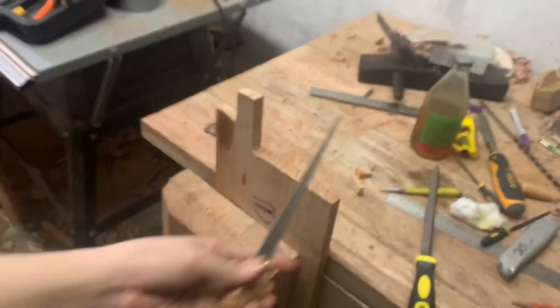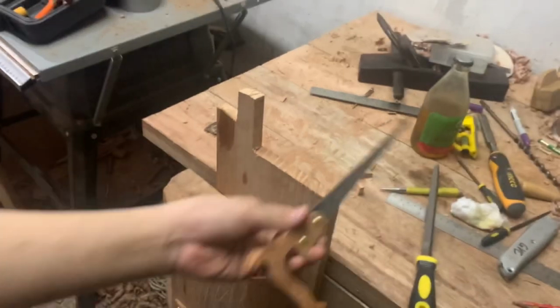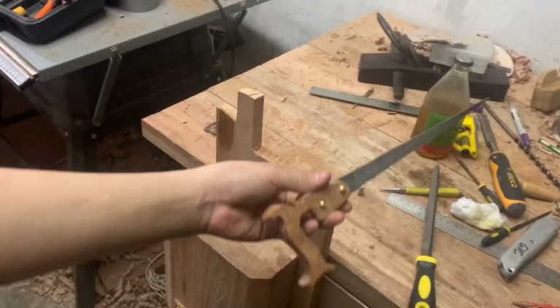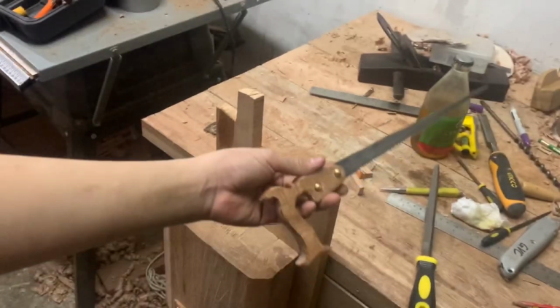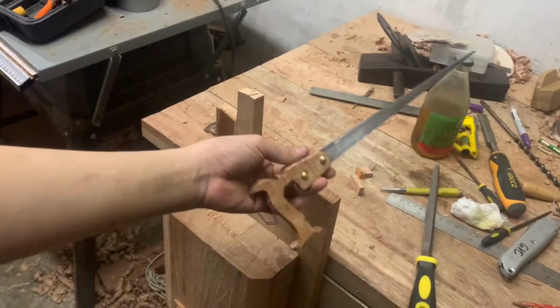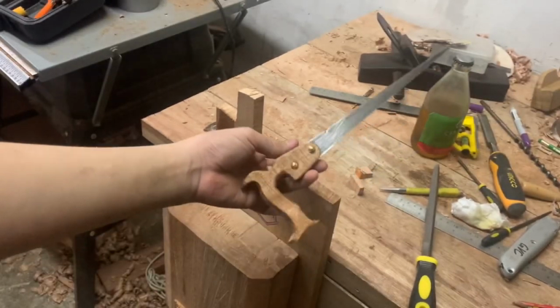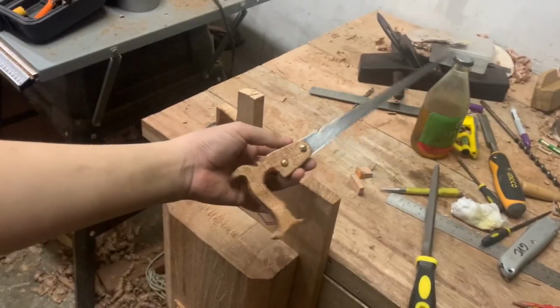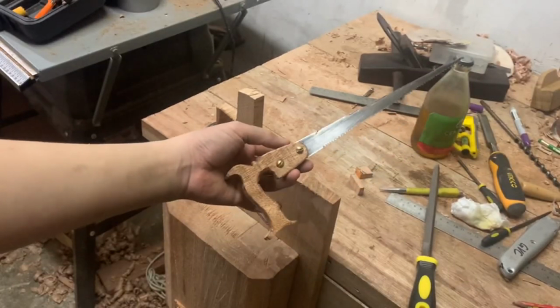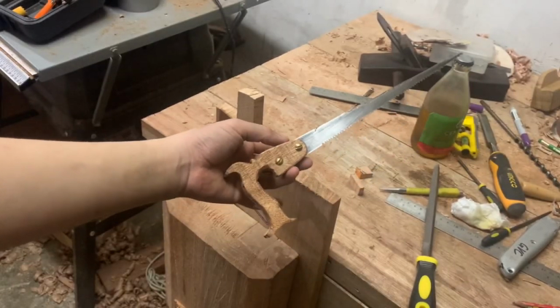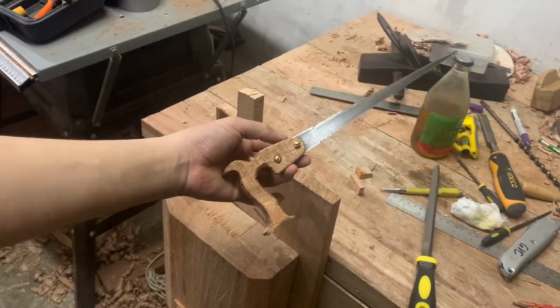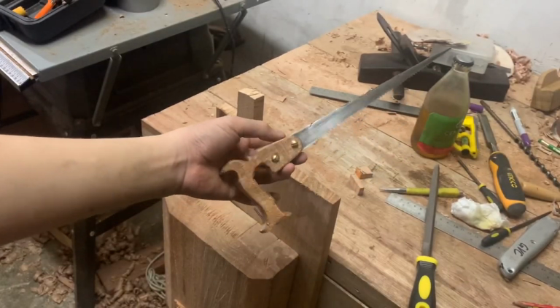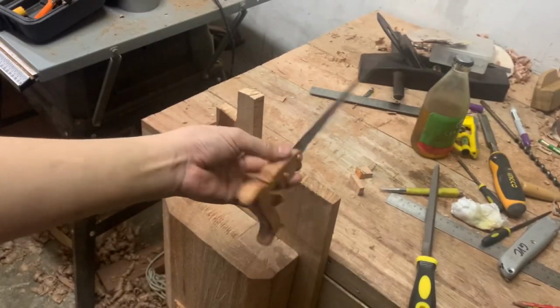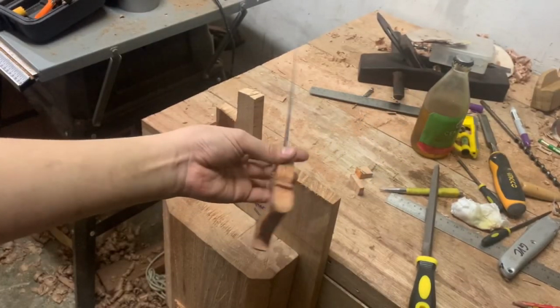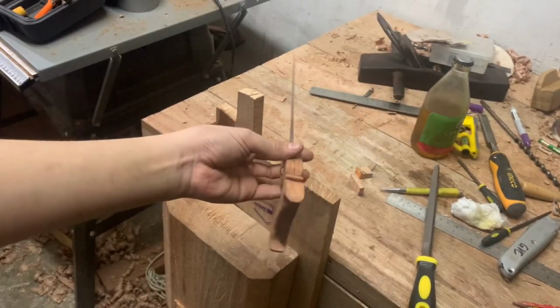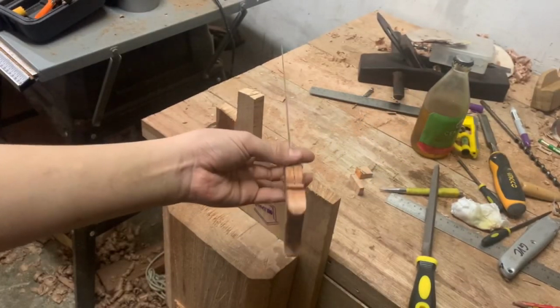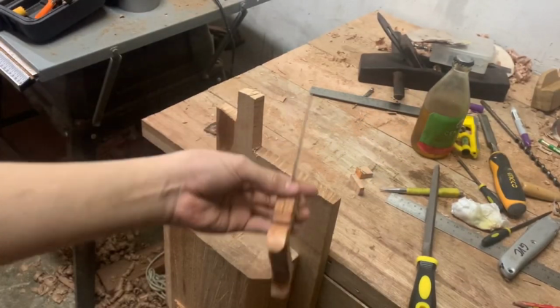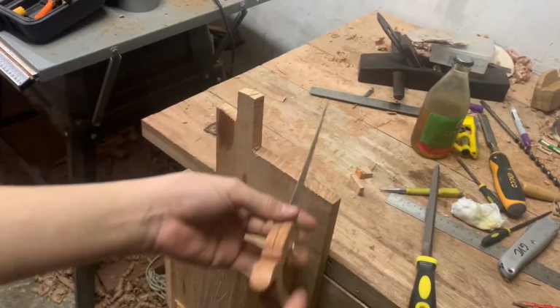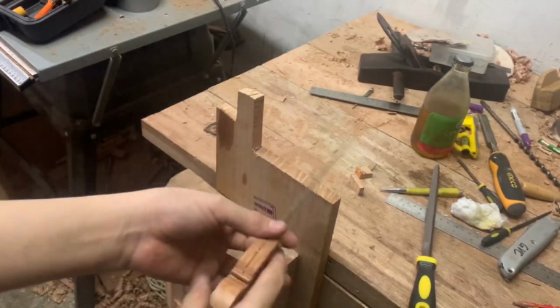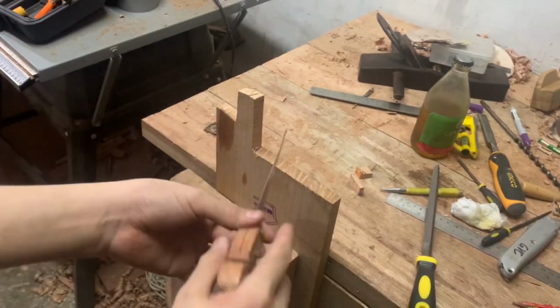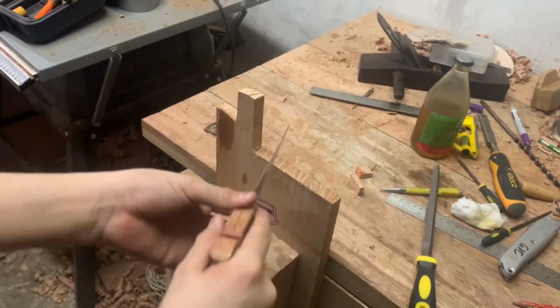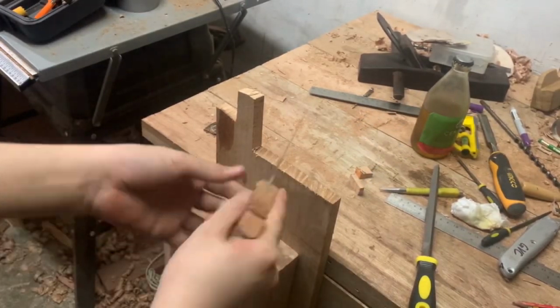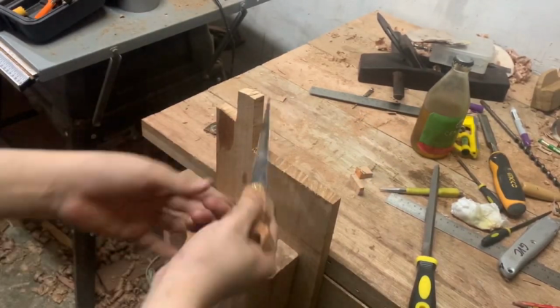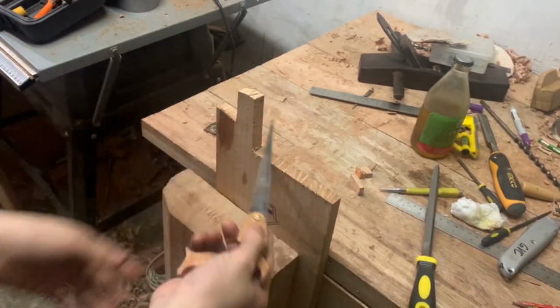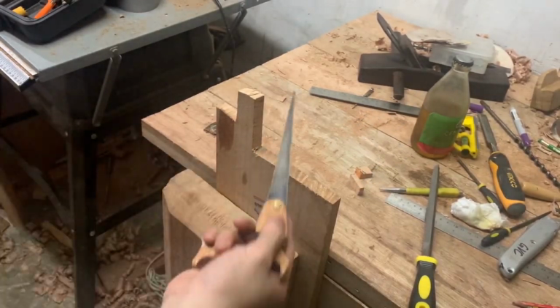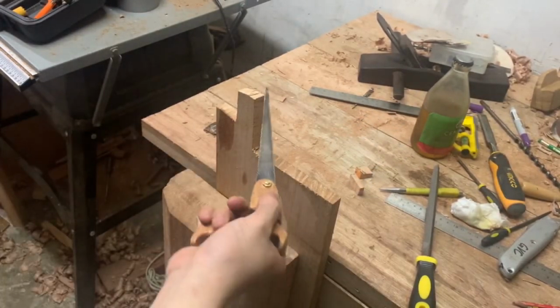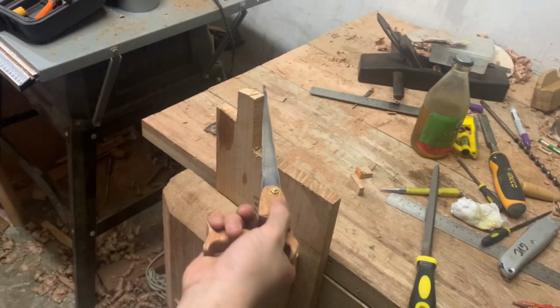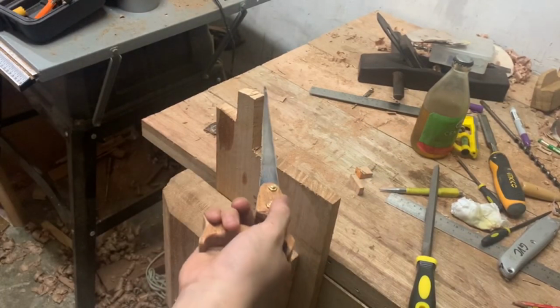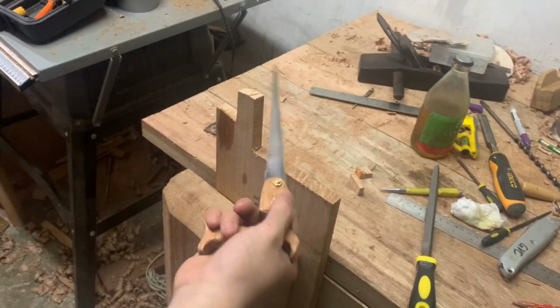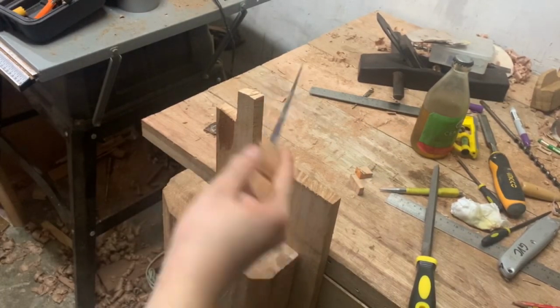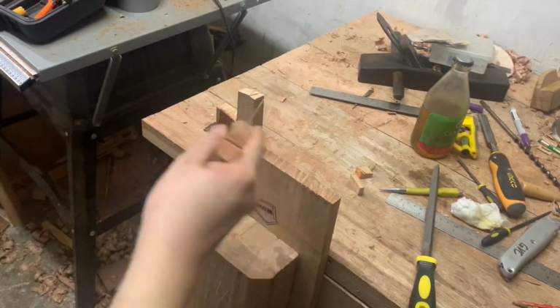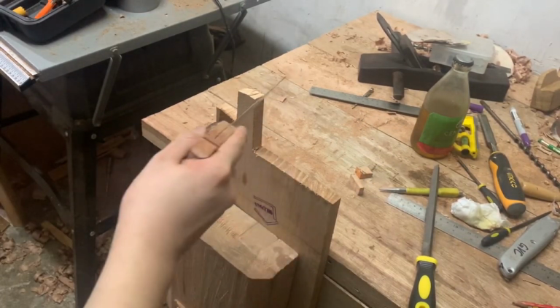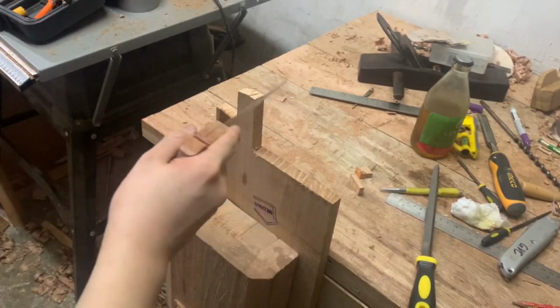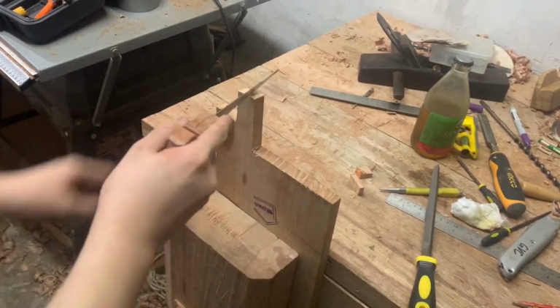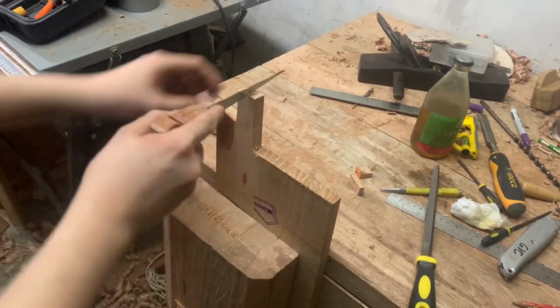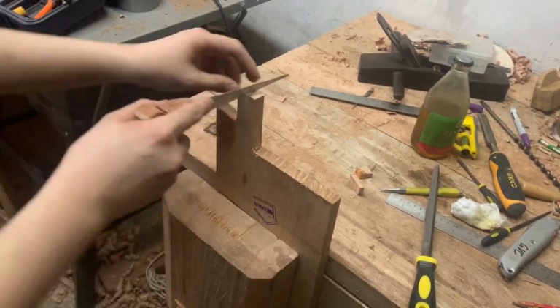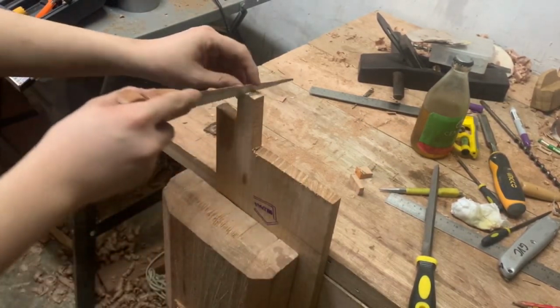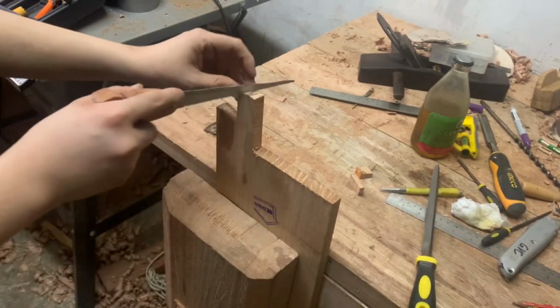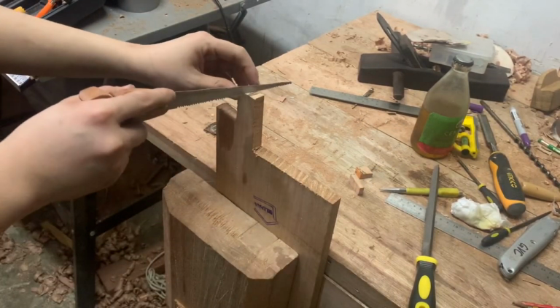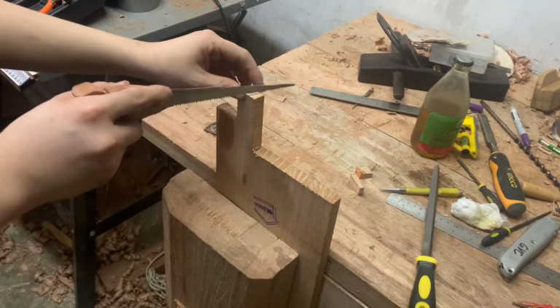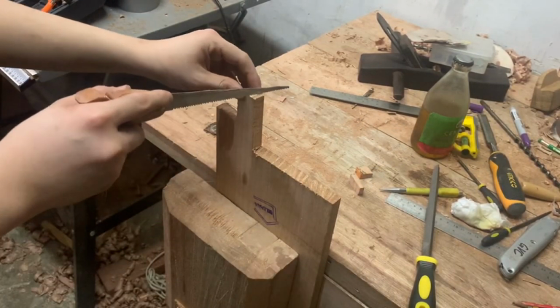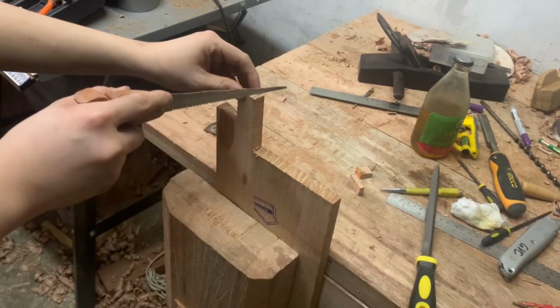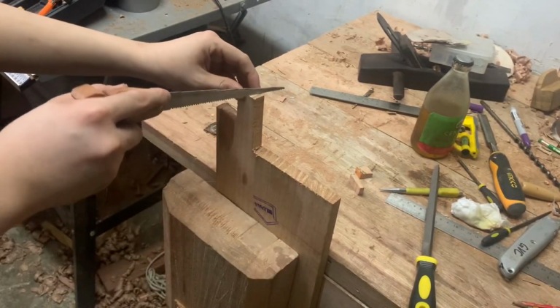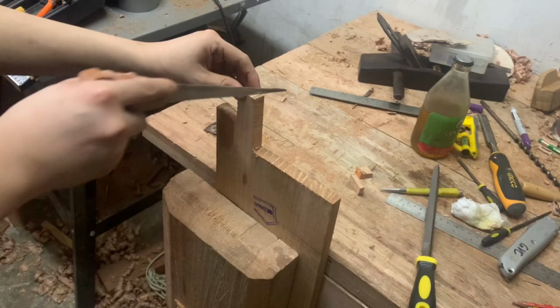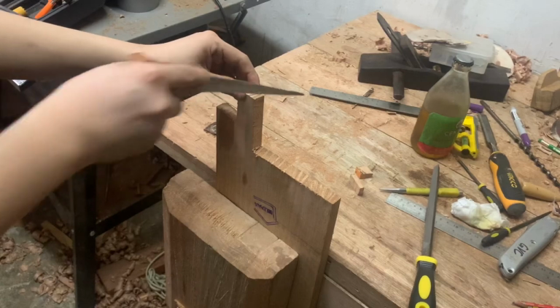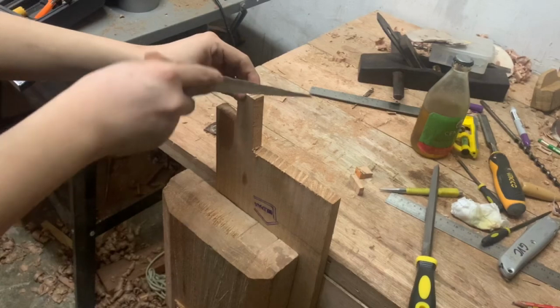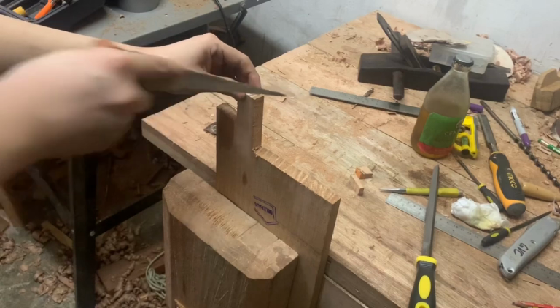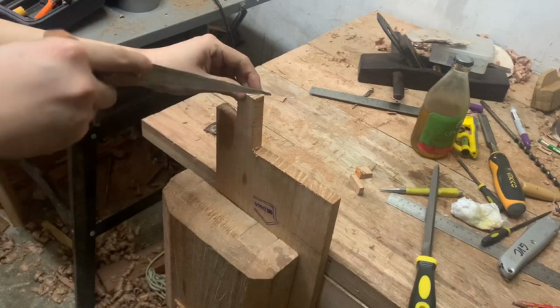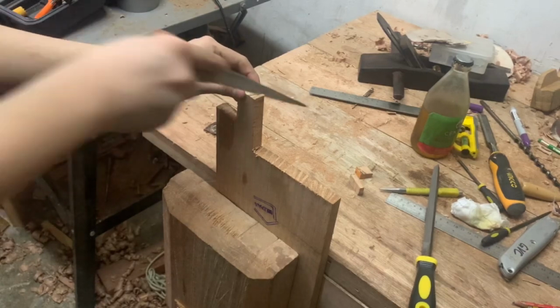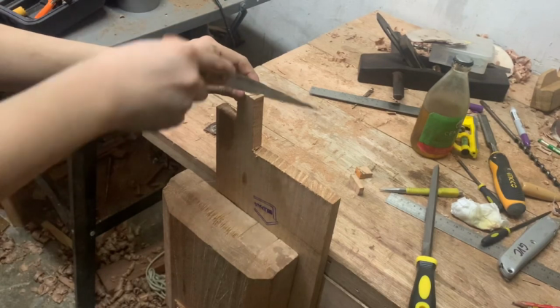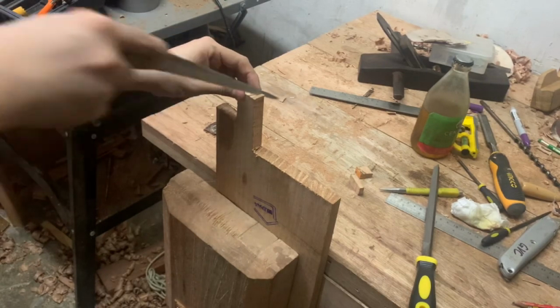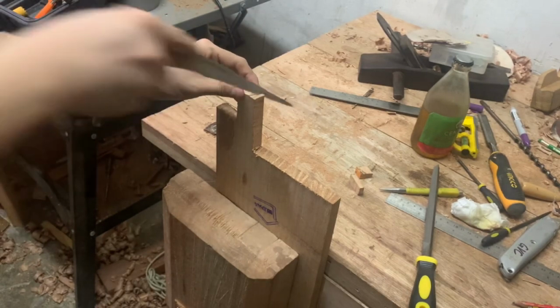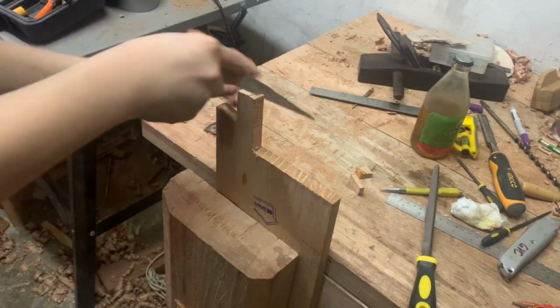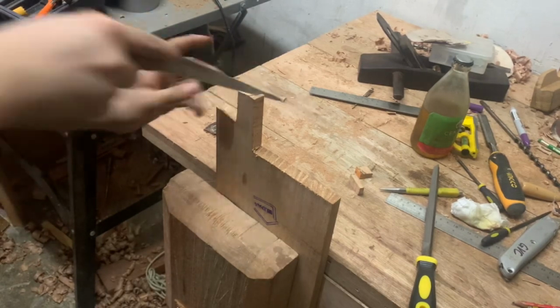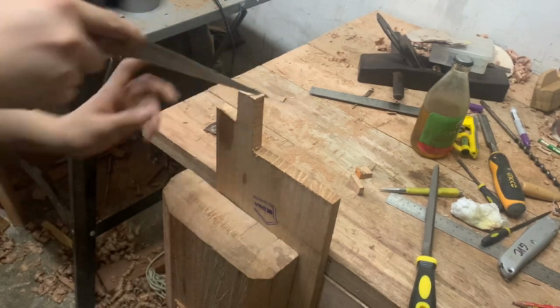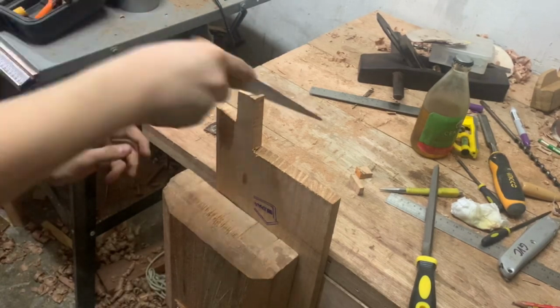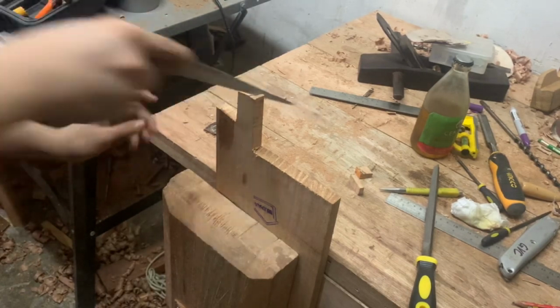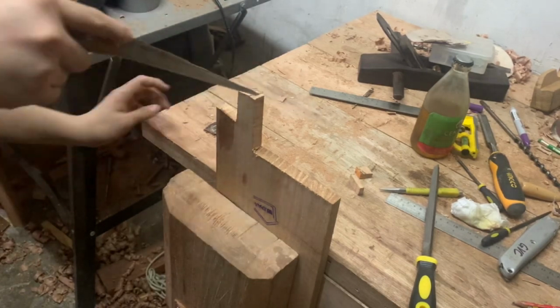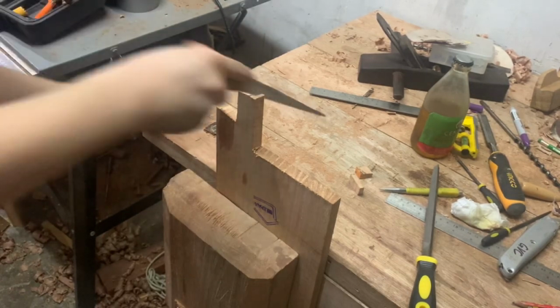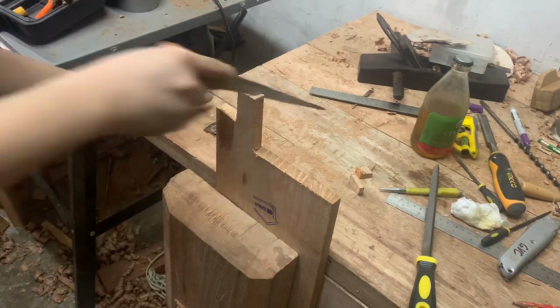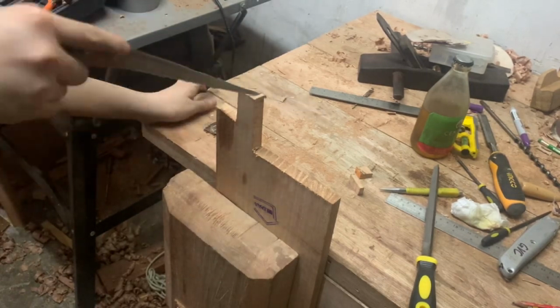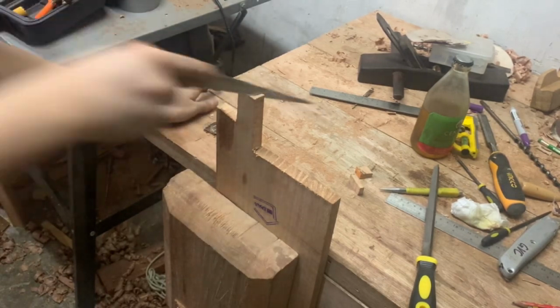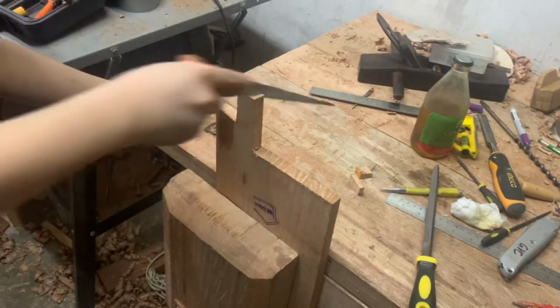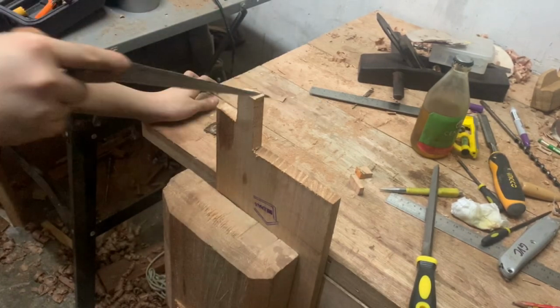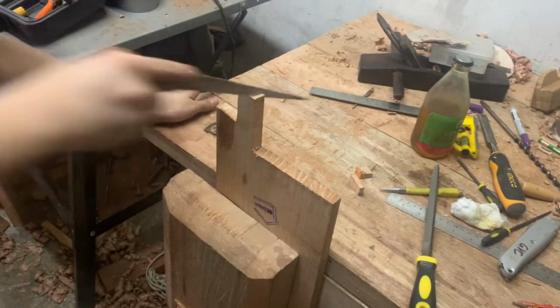Hey guys, today I've just made this keyhole saw, just a small one, and this project is just for fun, and I just want to show you how I made it.